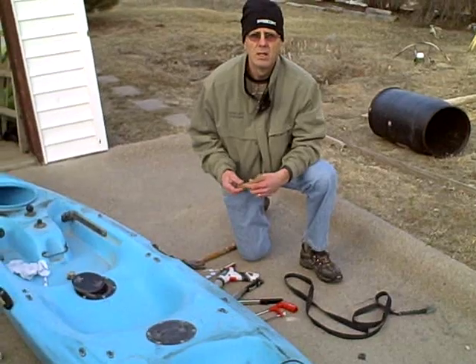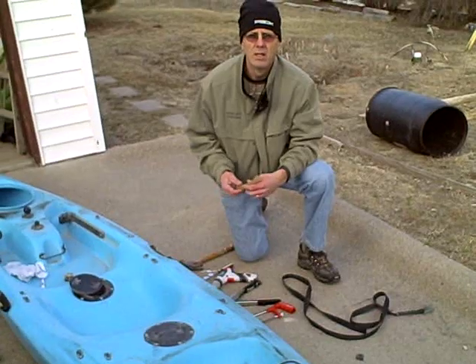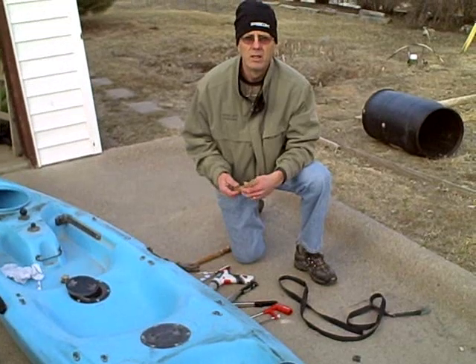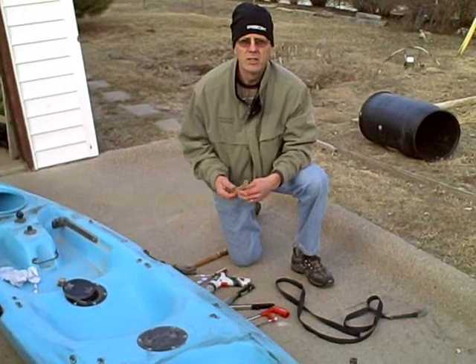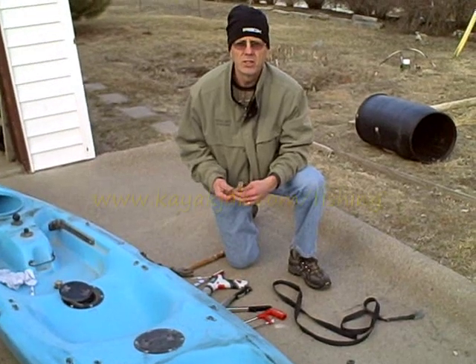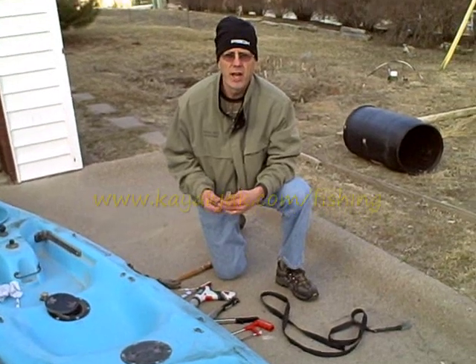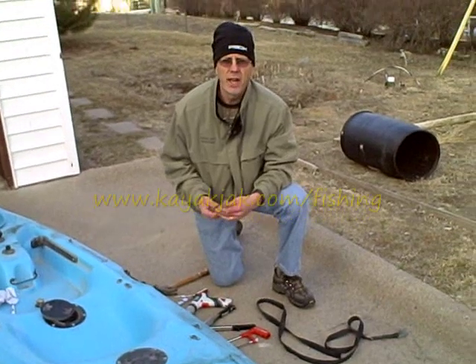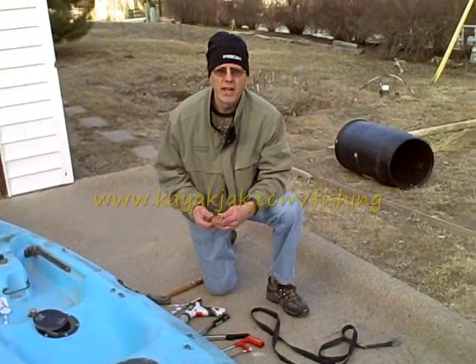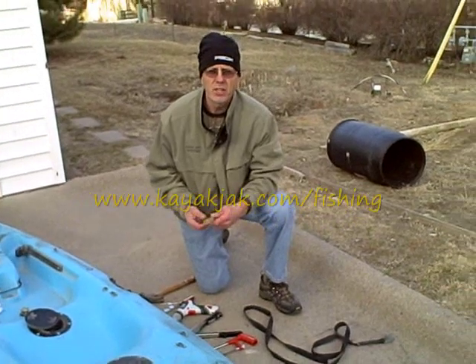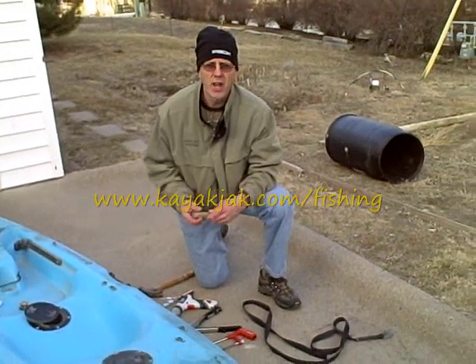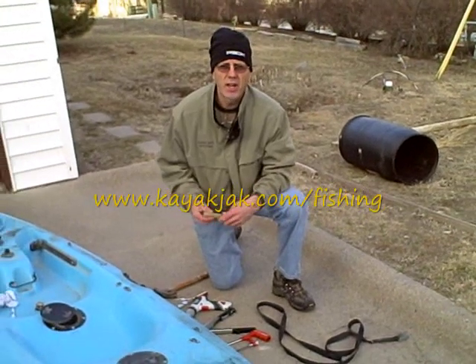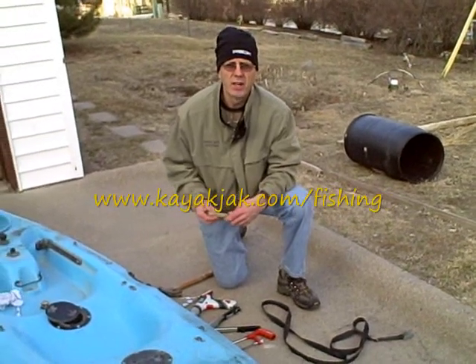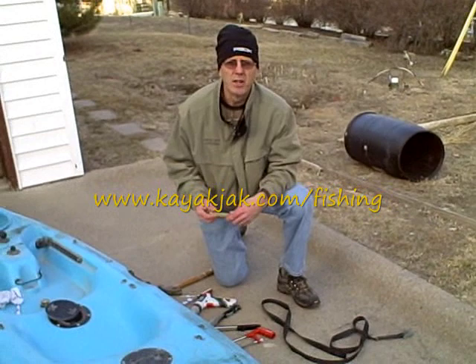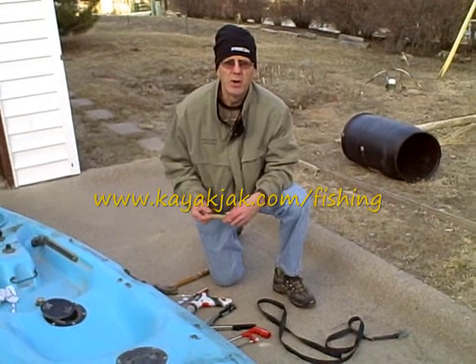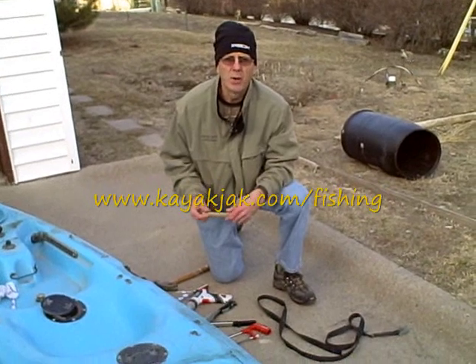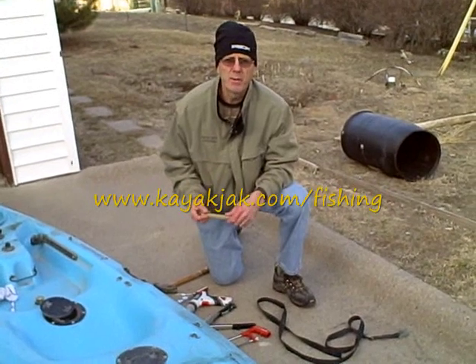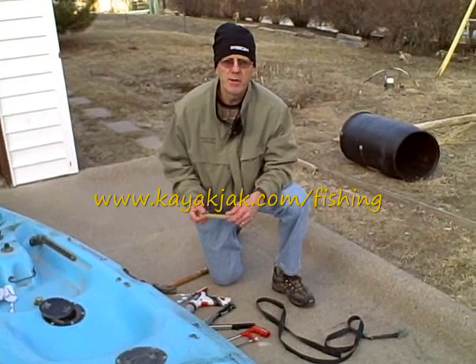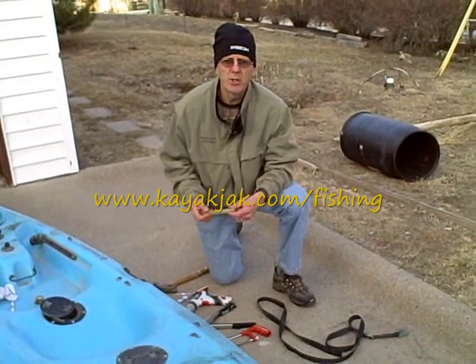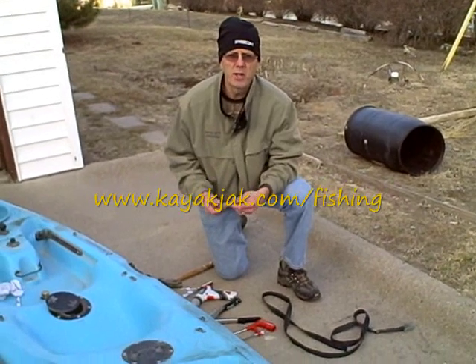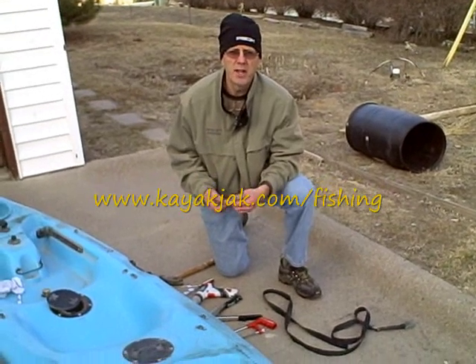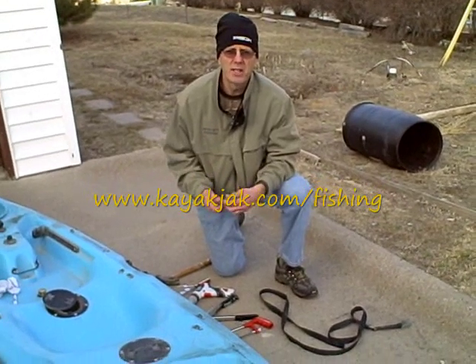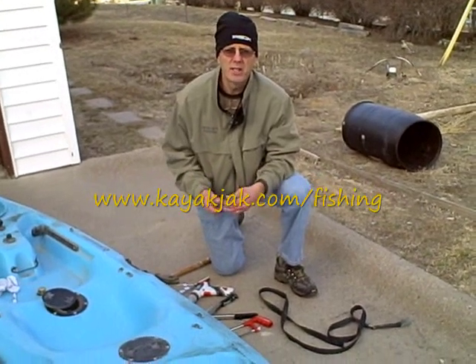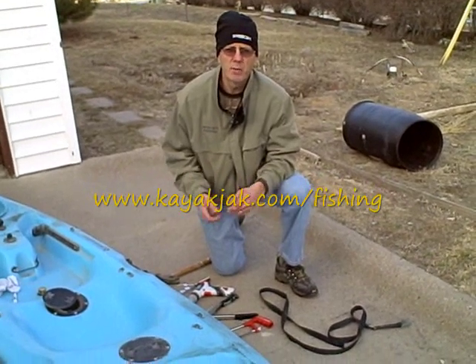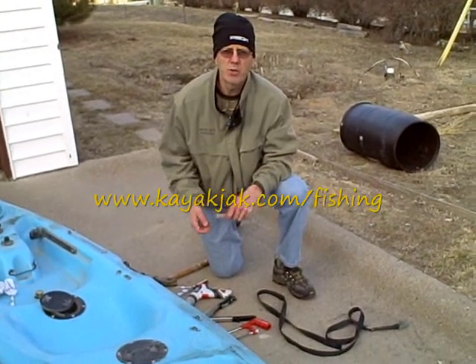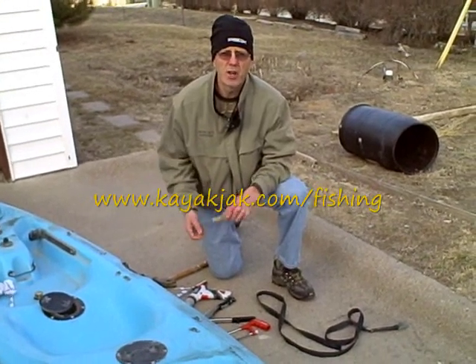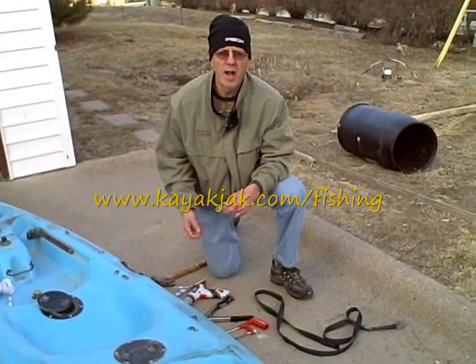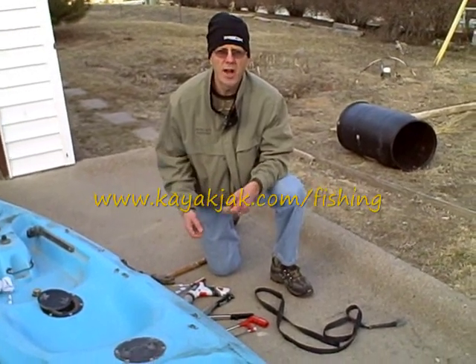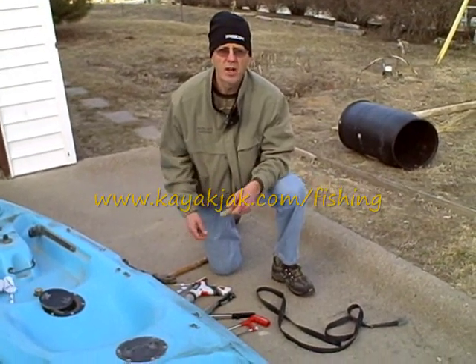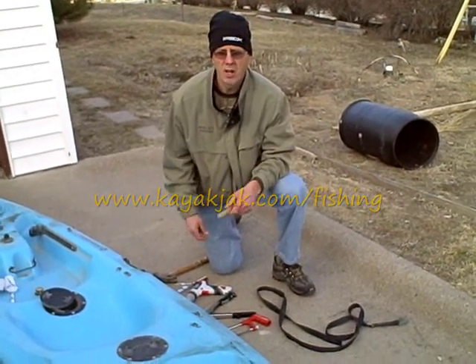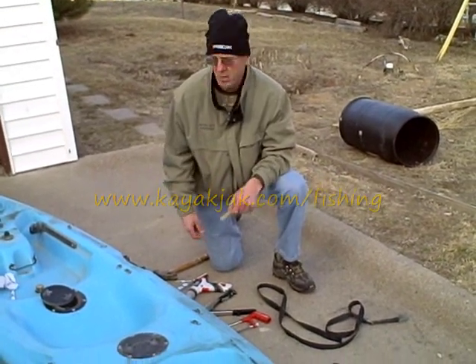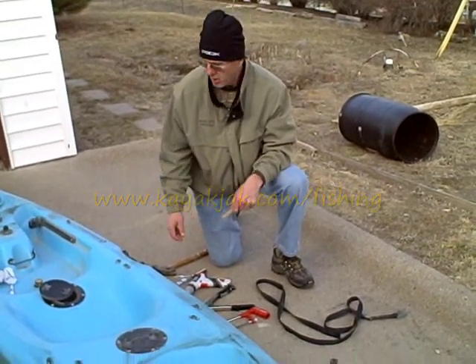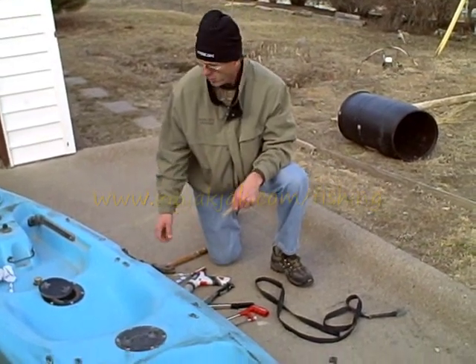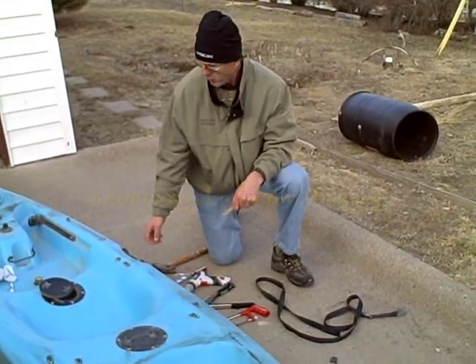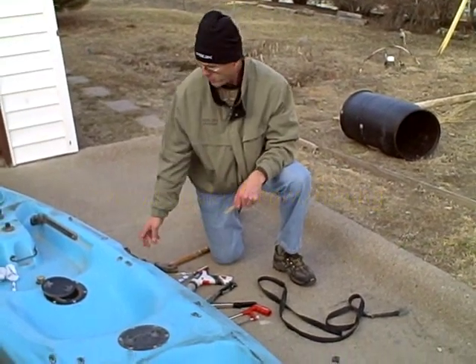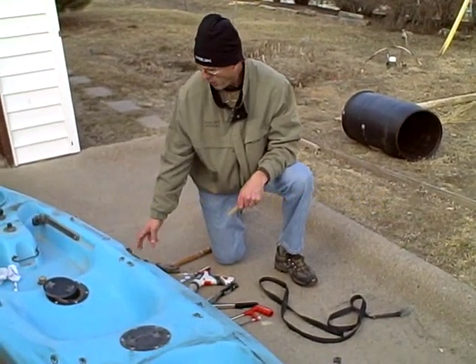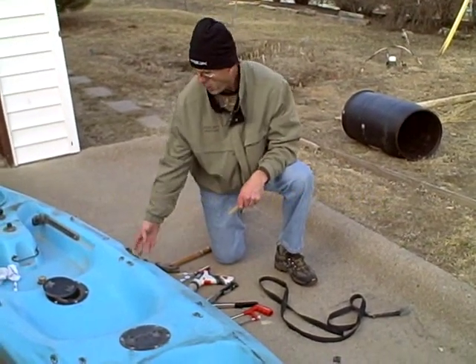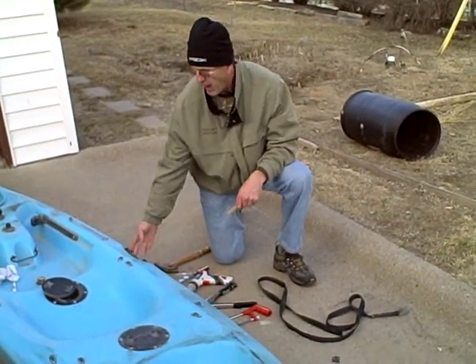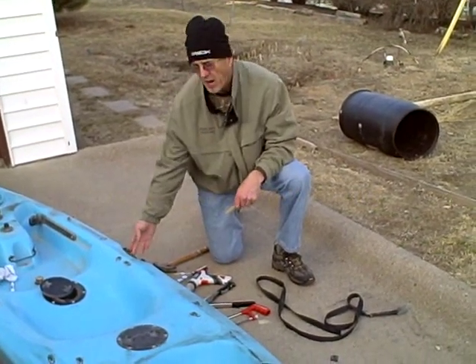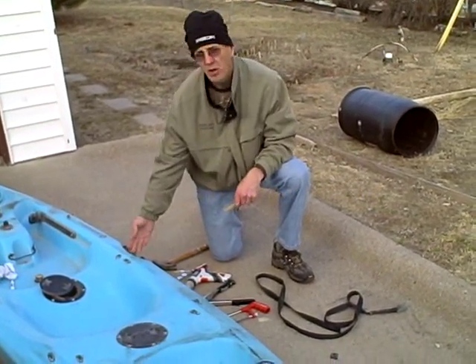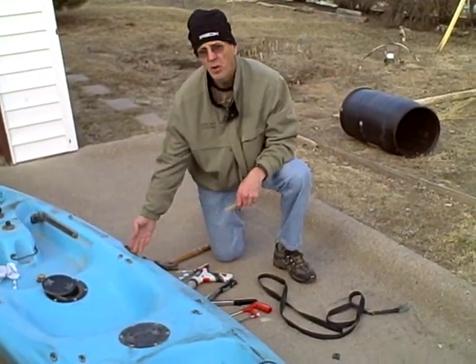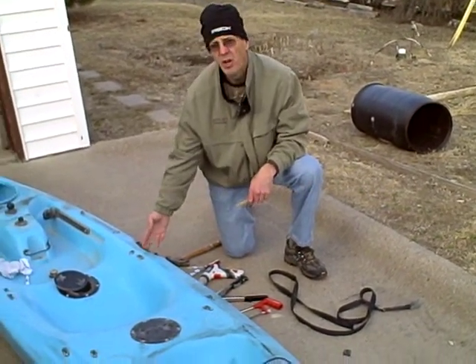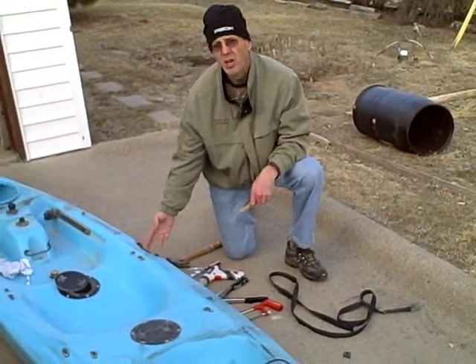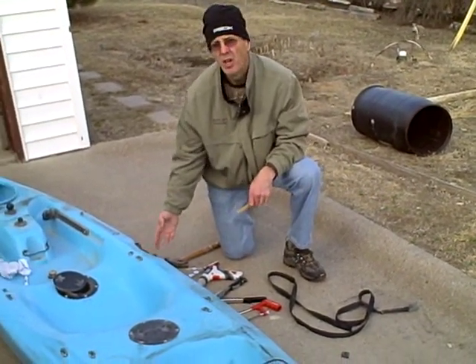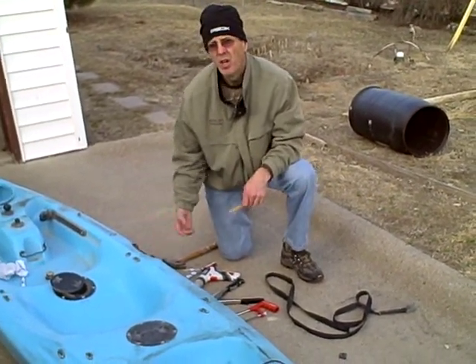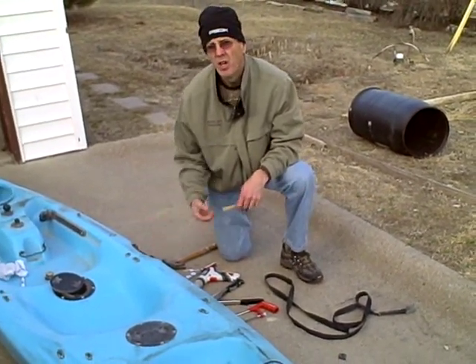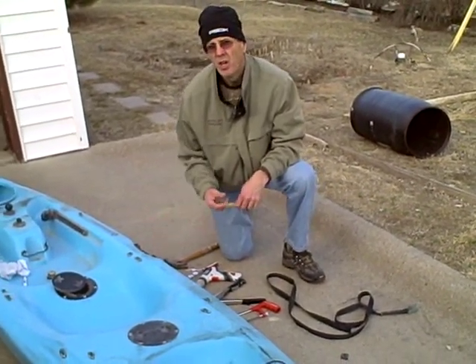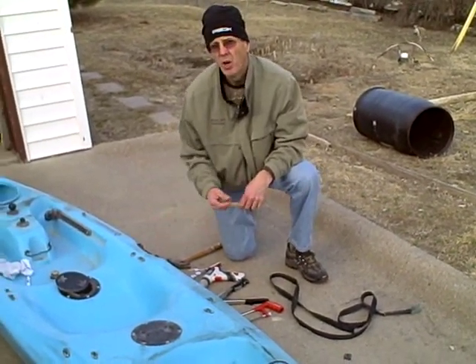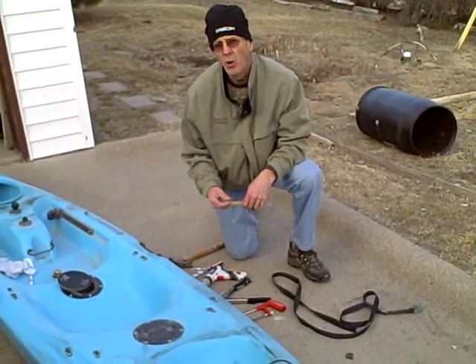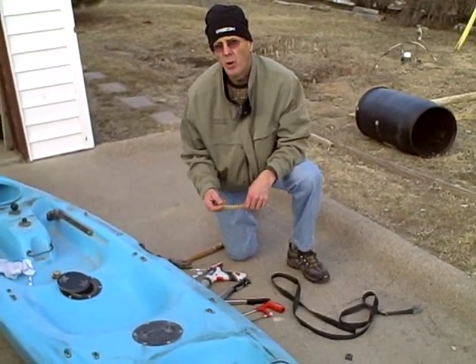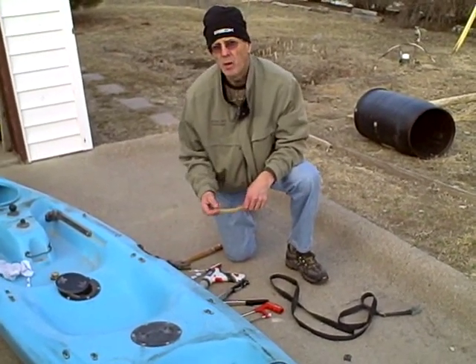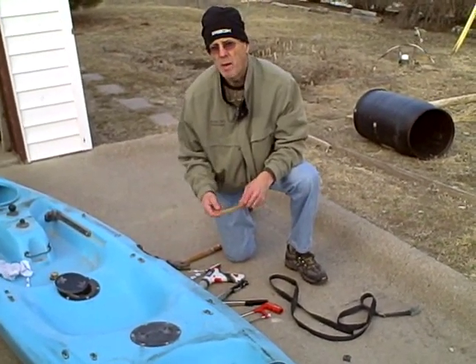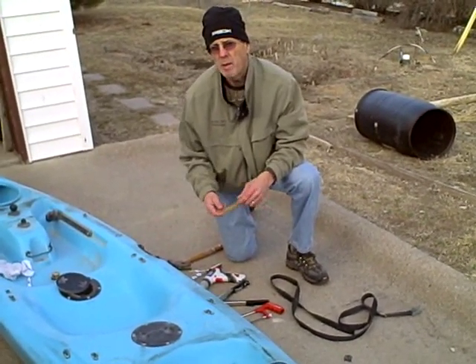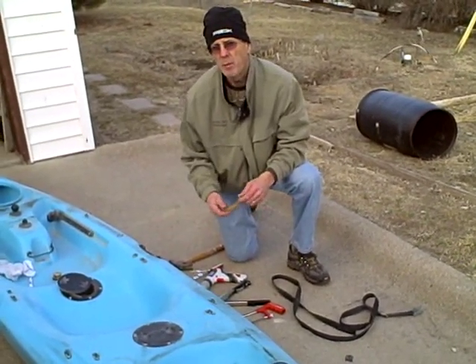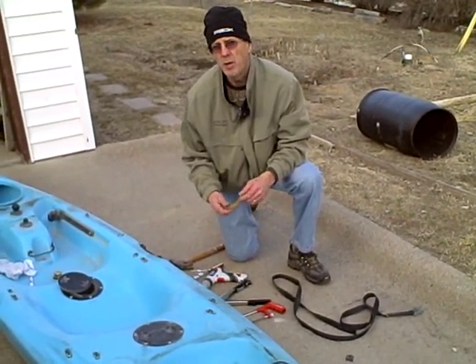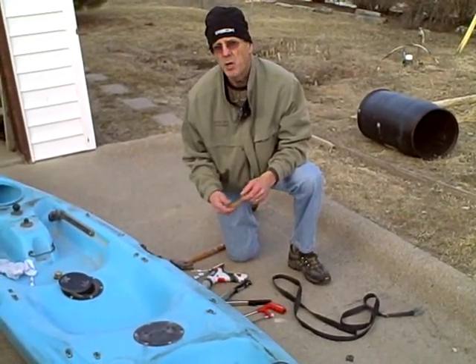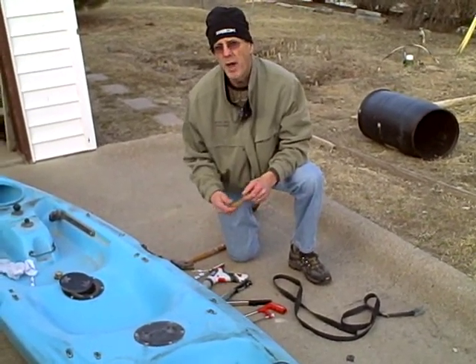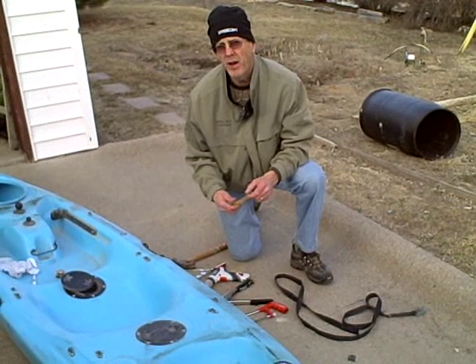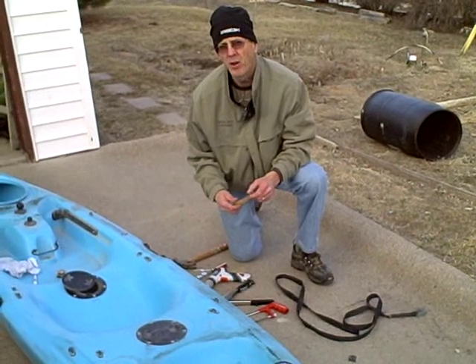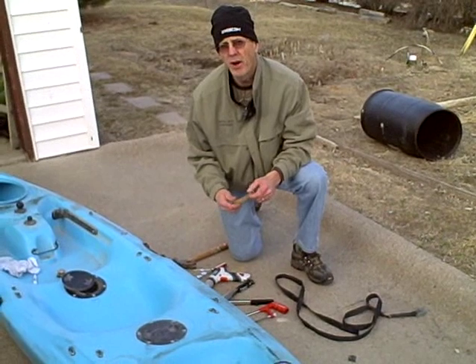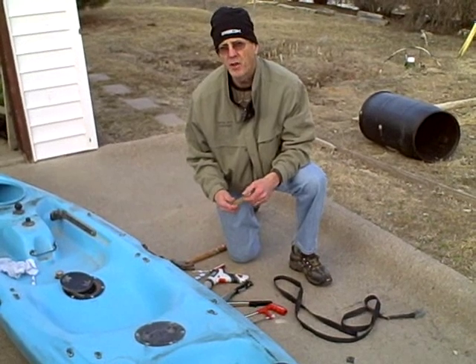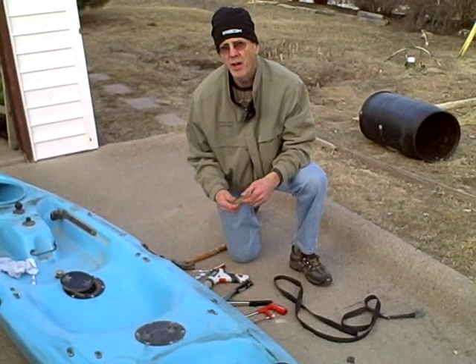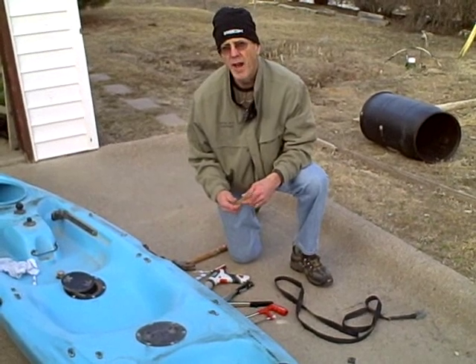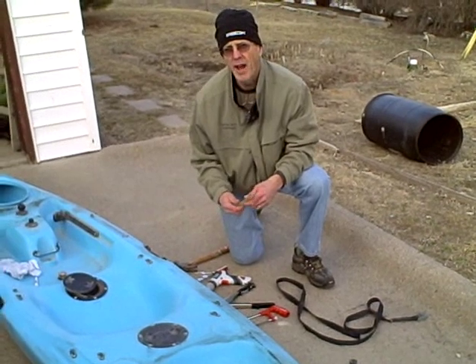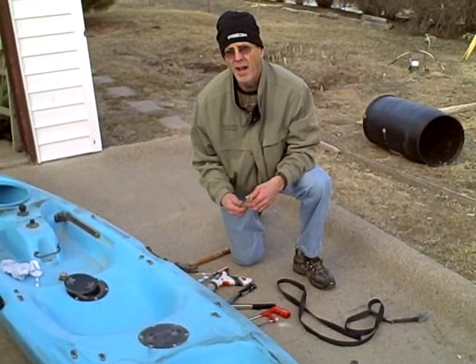This is Kayak Jack. What I'm going to do today is demonstrate how to repair a handle or maybe put a new handle on your kayak.